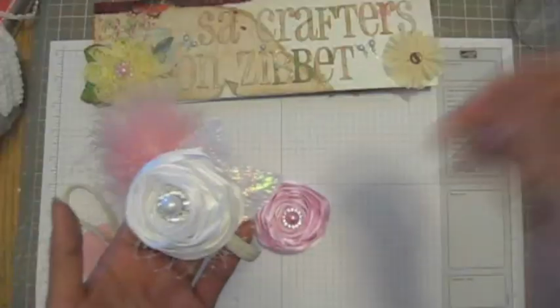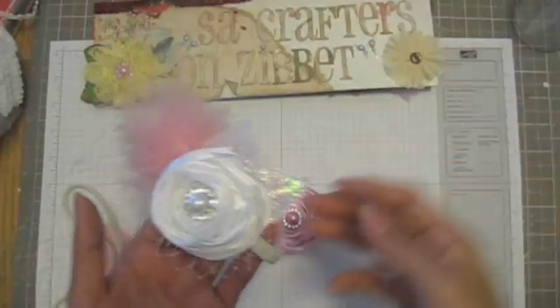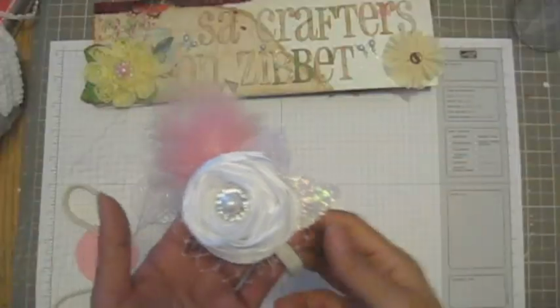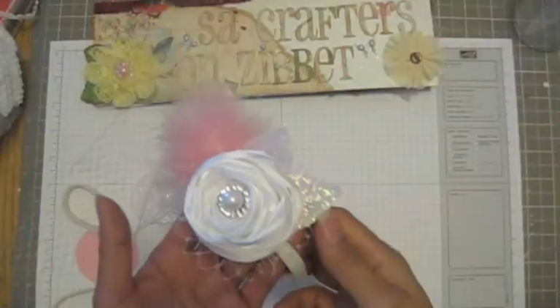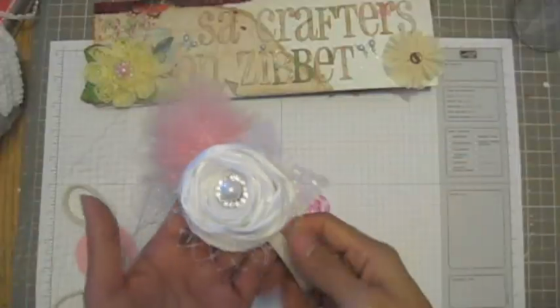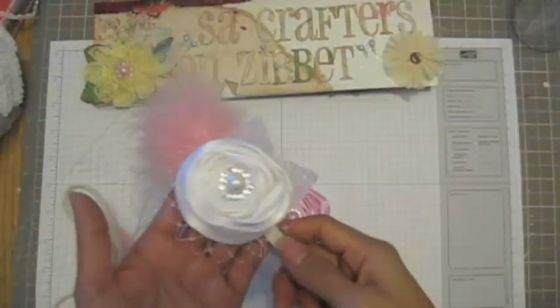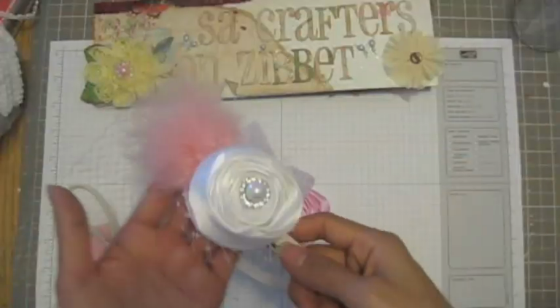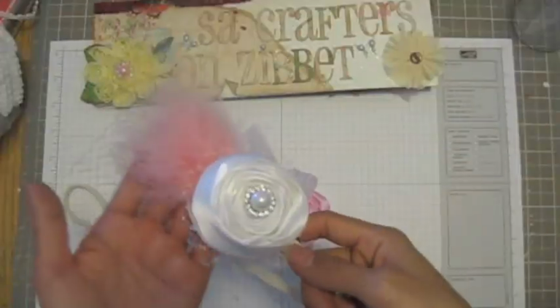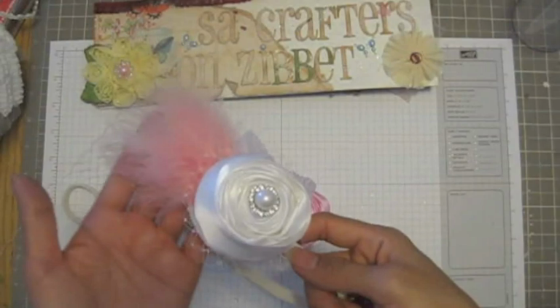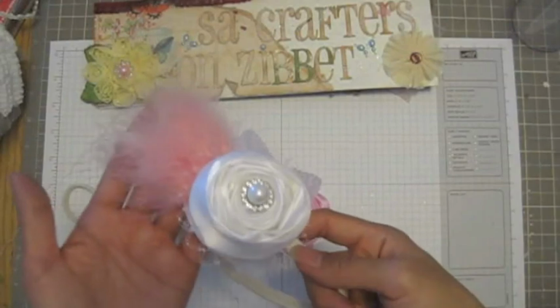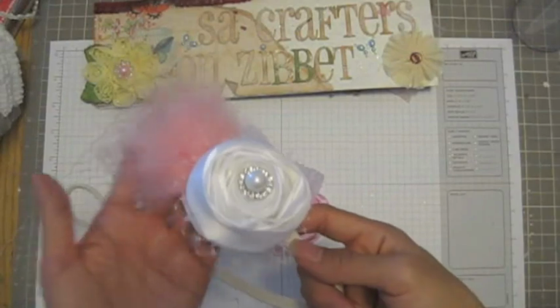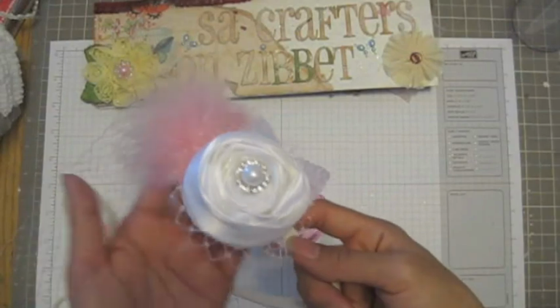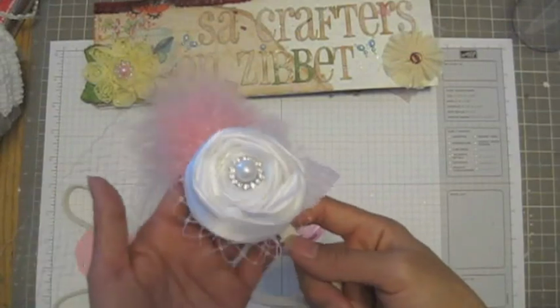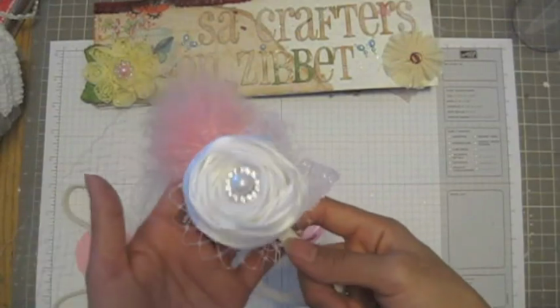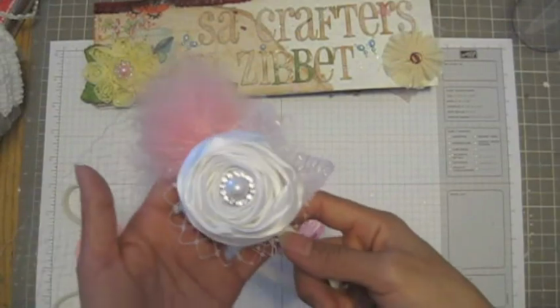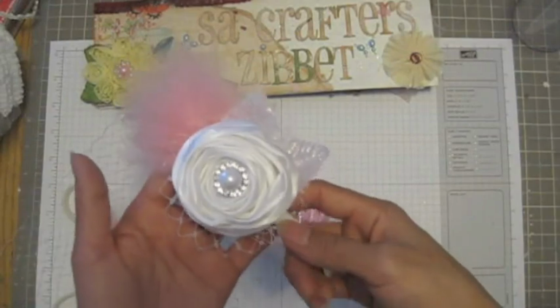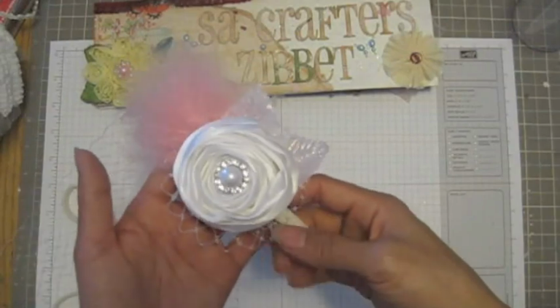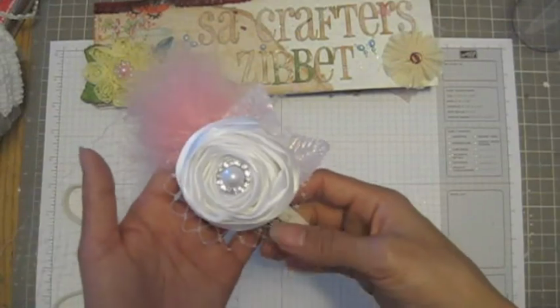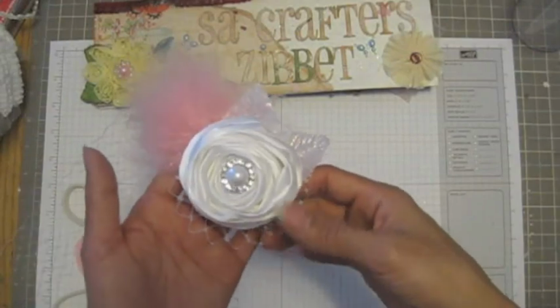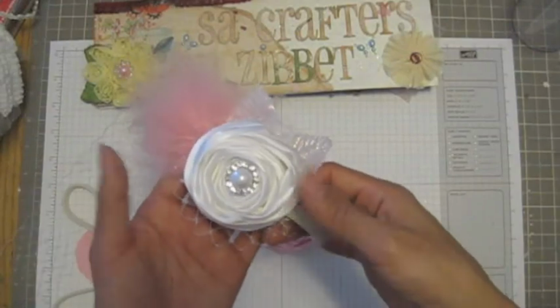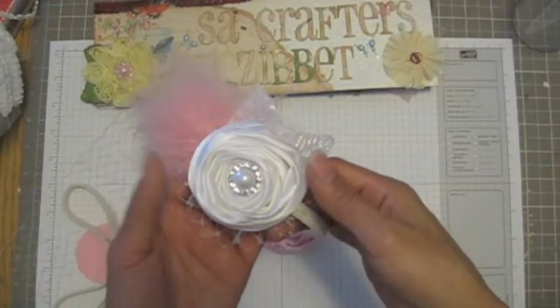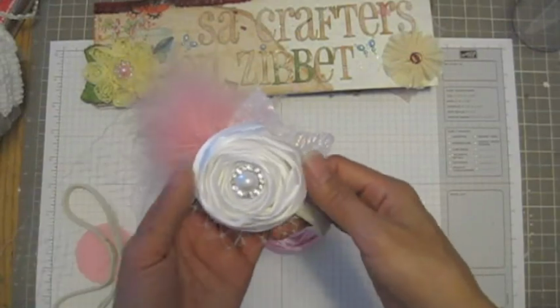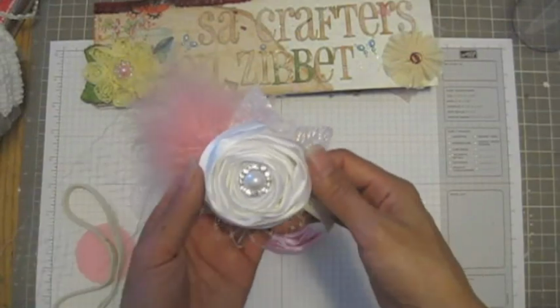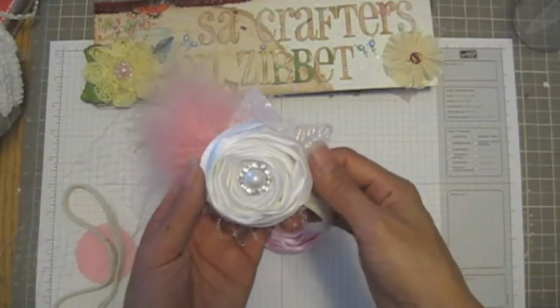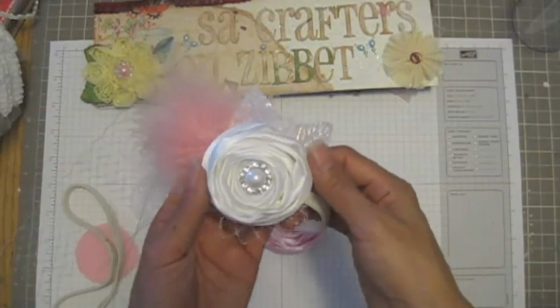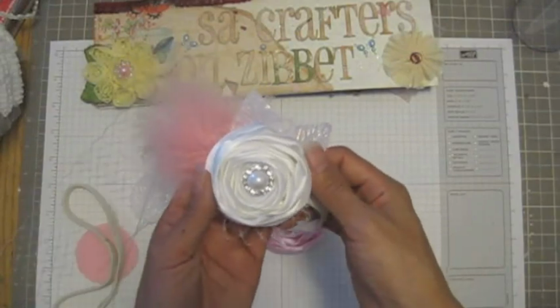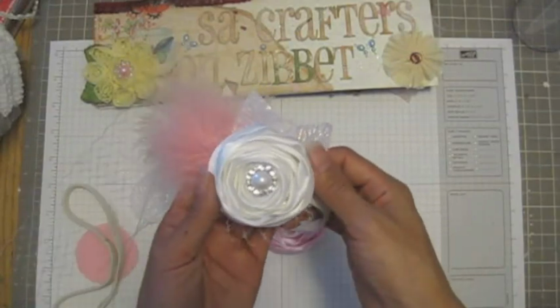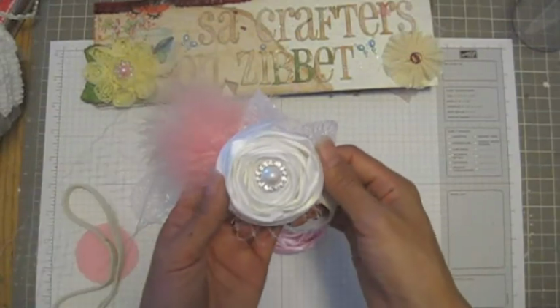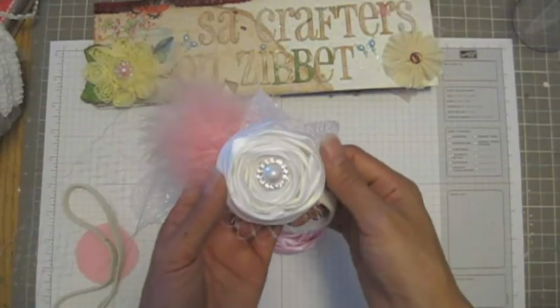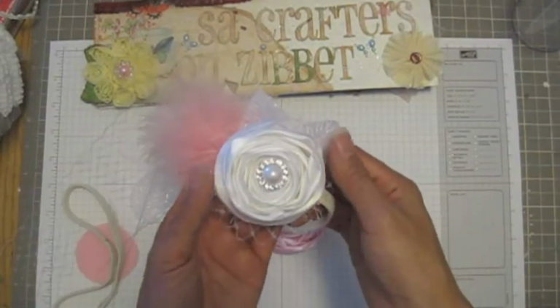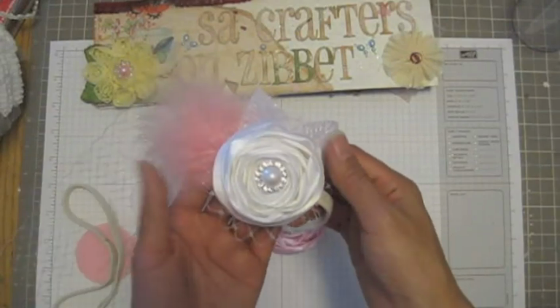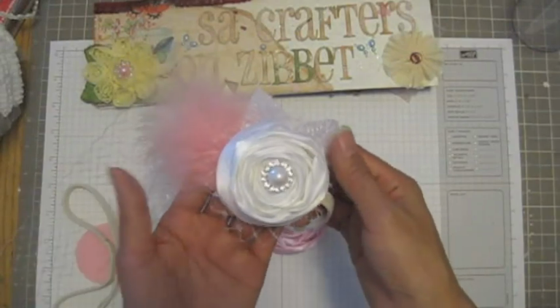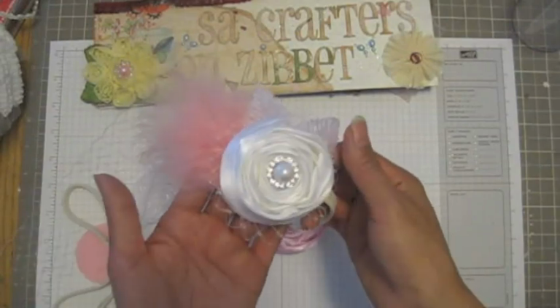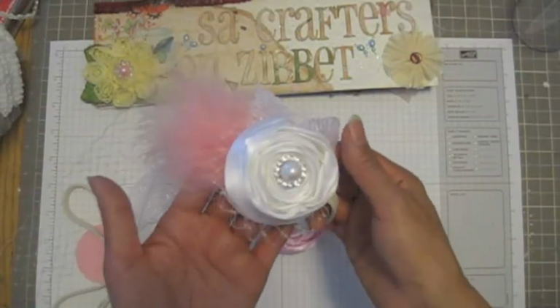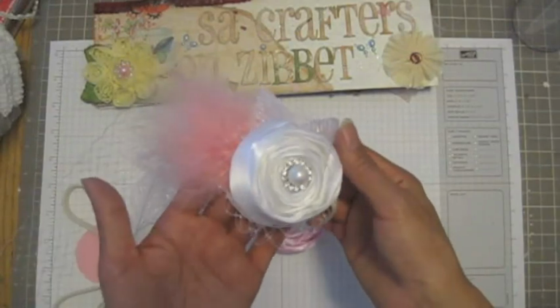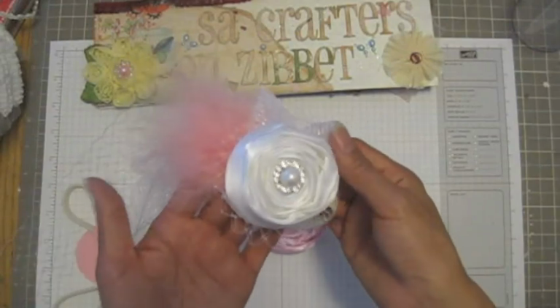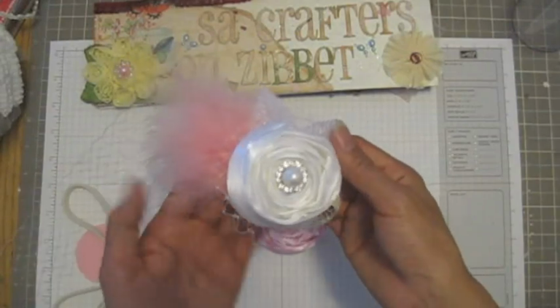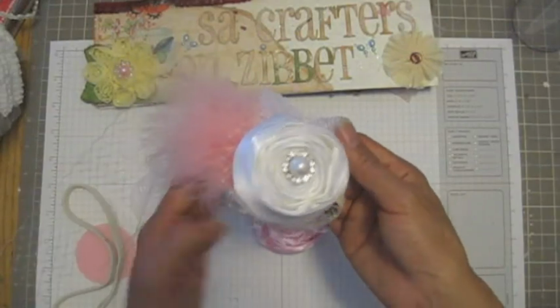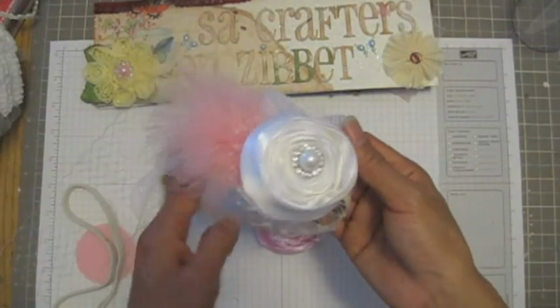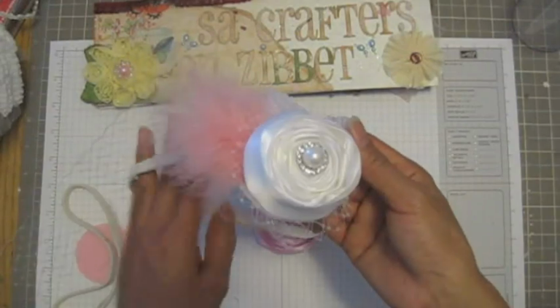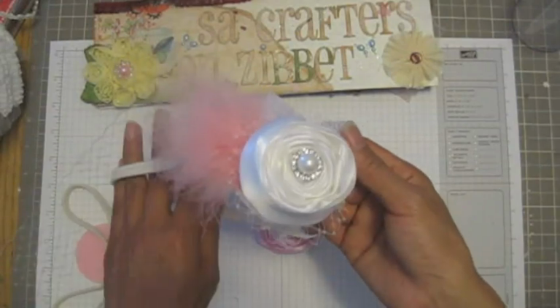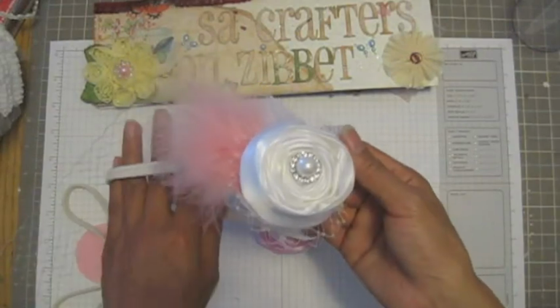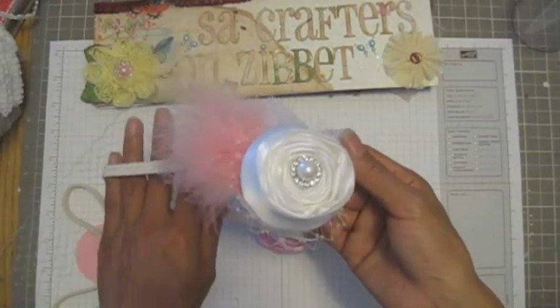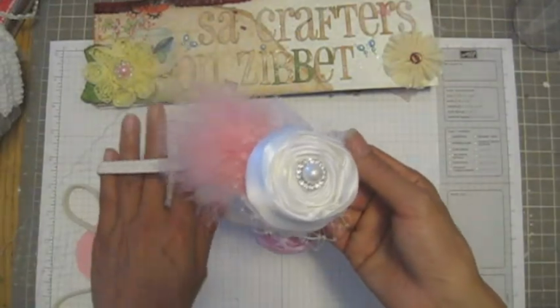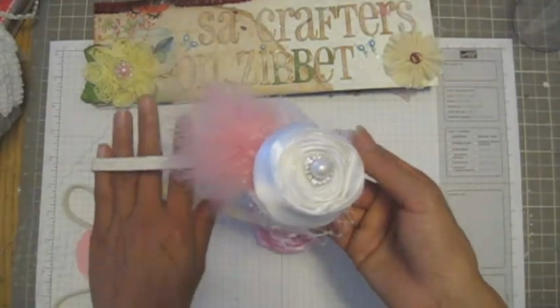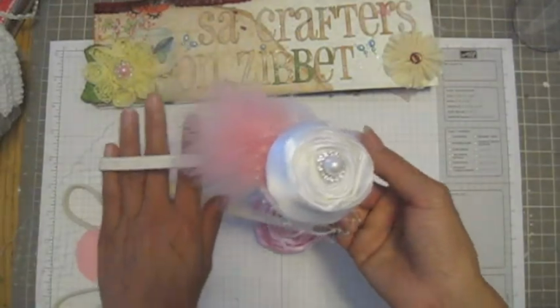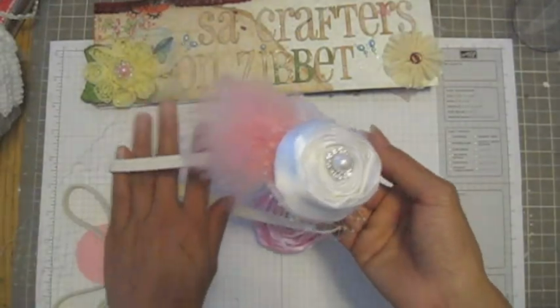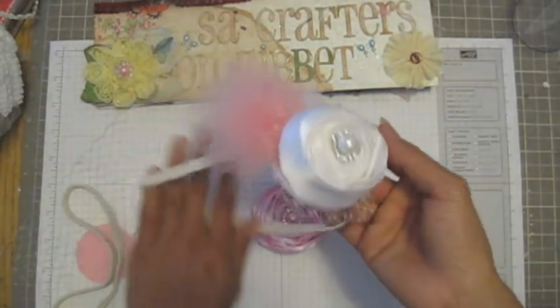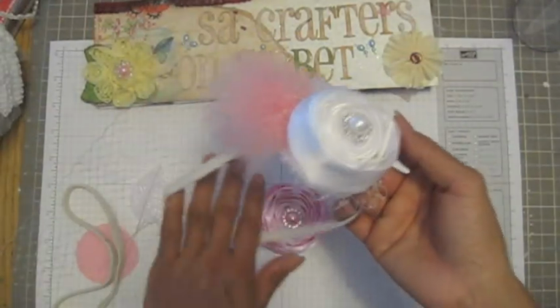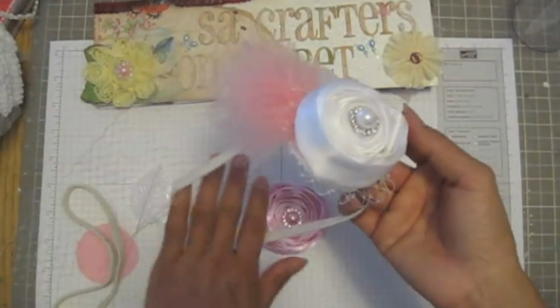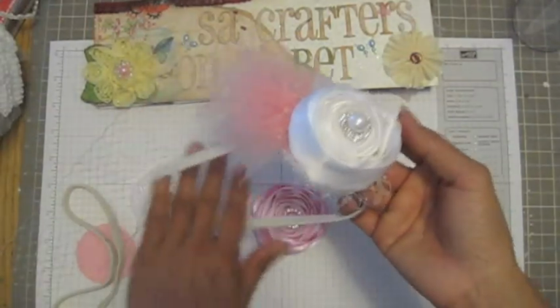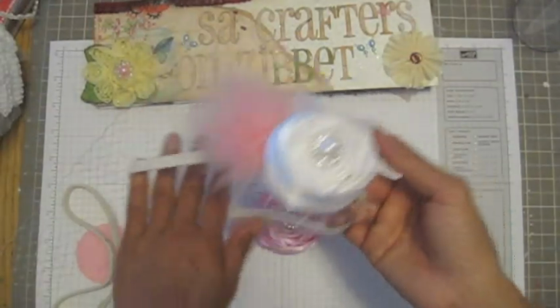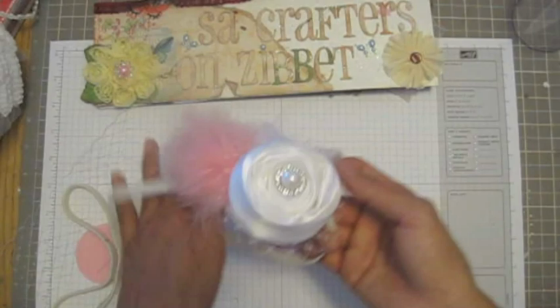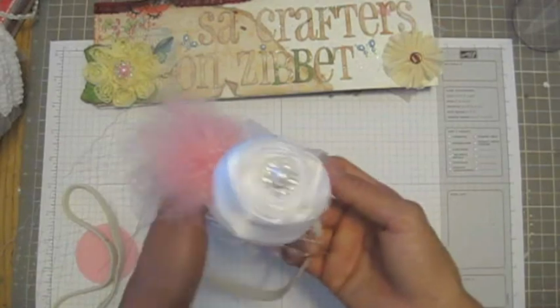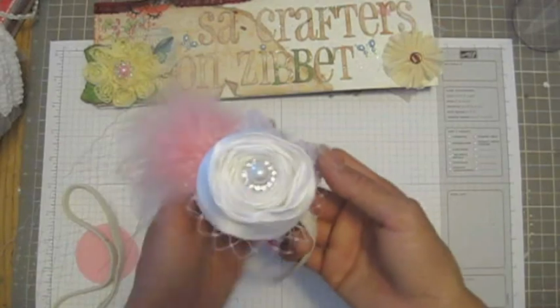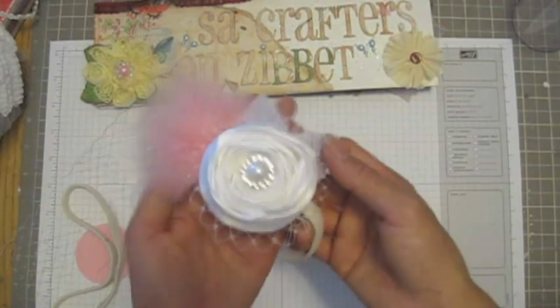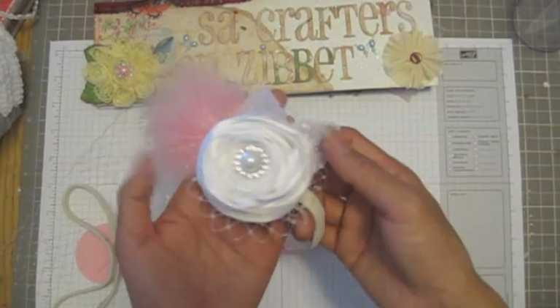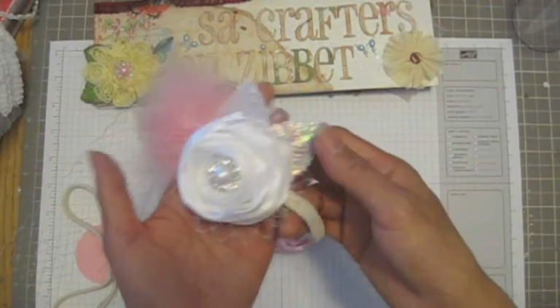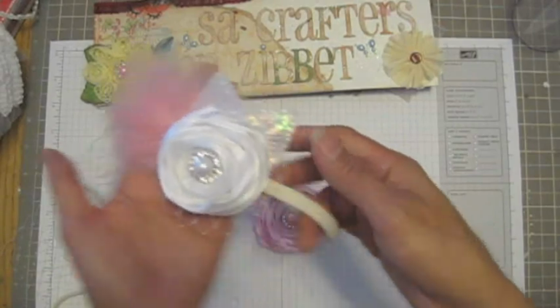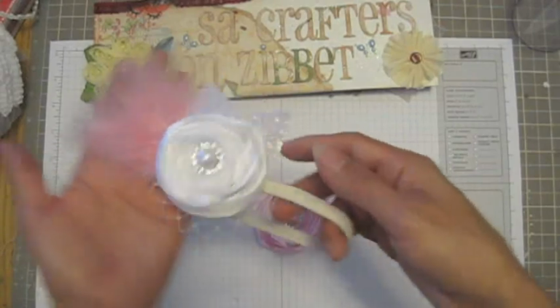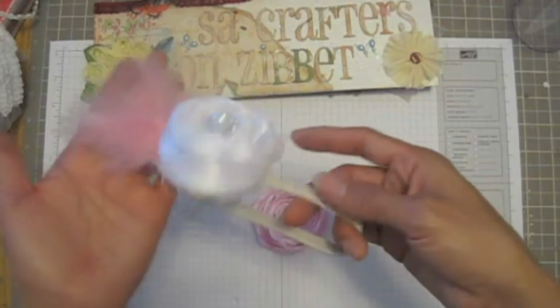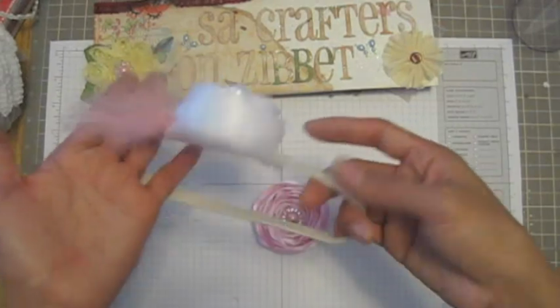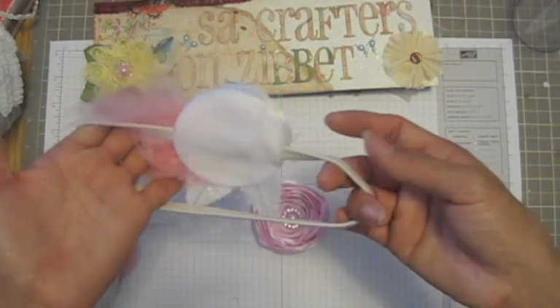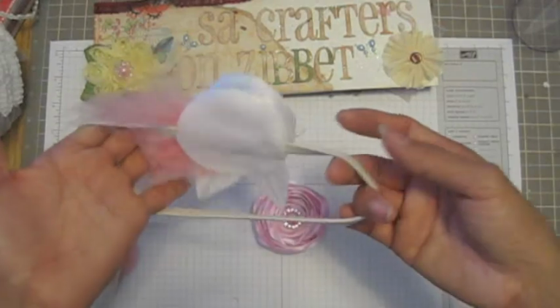Hi guys, it's Sasa Crofter. Today I wanted to tell you how I made this, or put it together, for the headband.